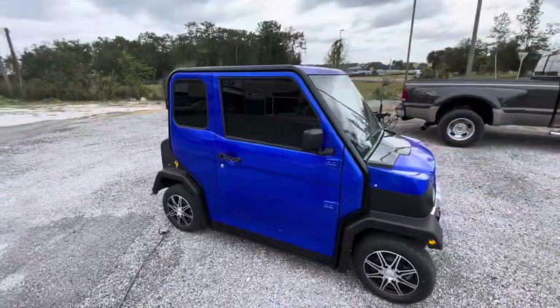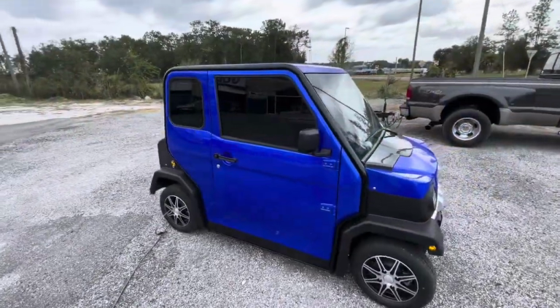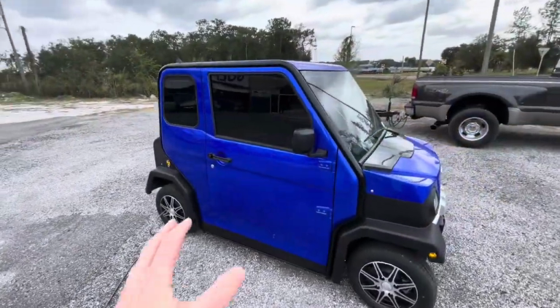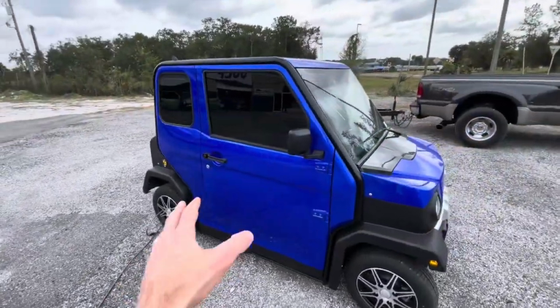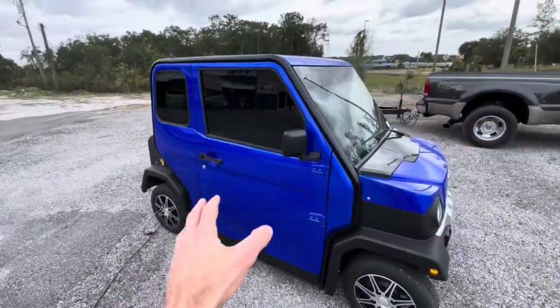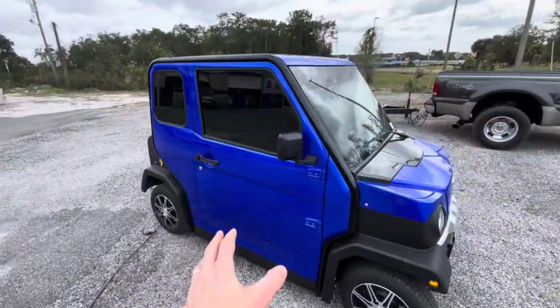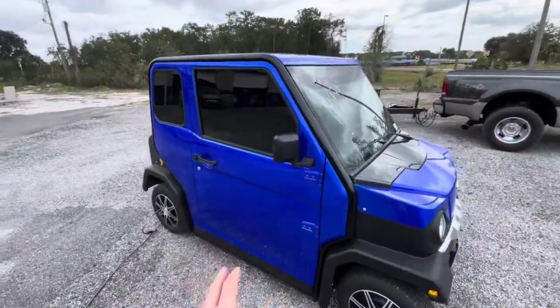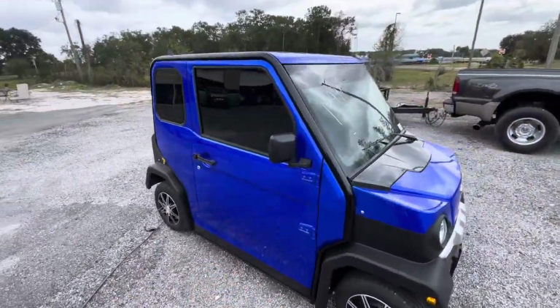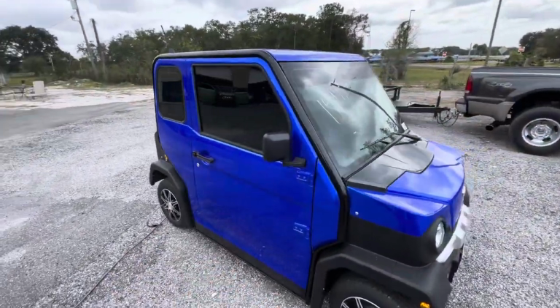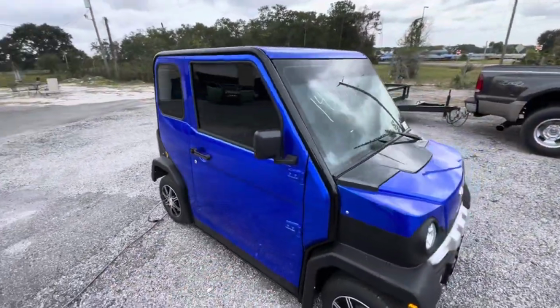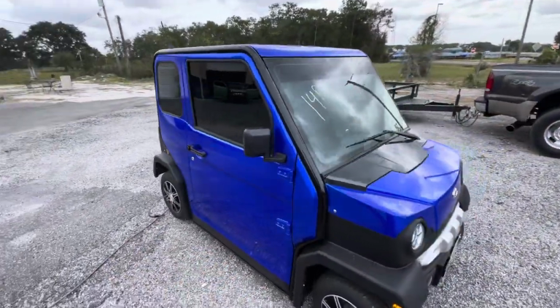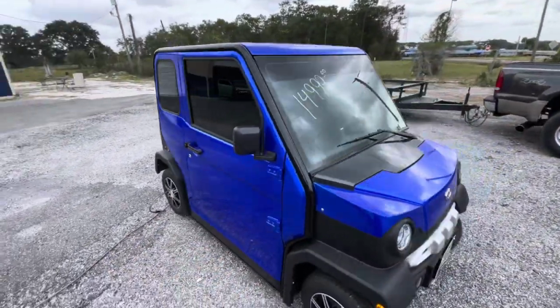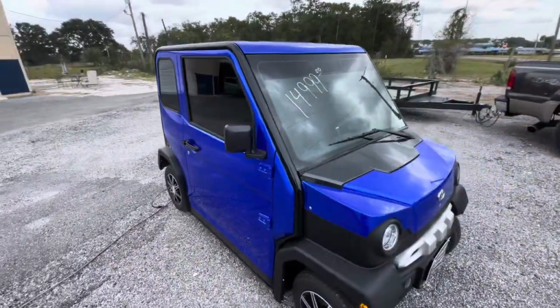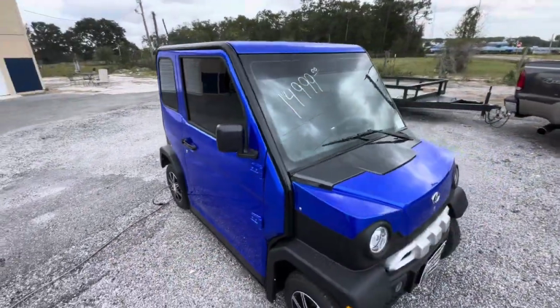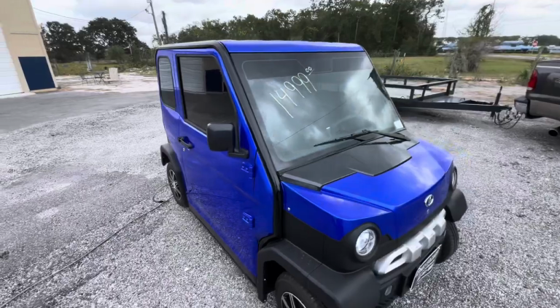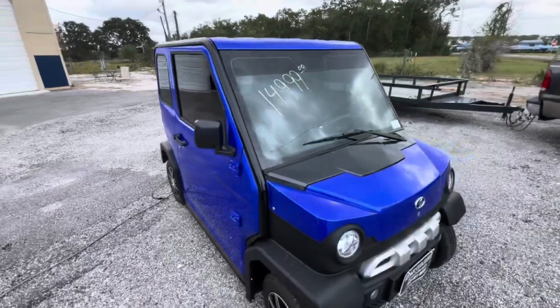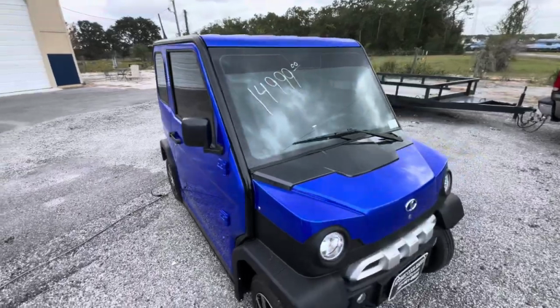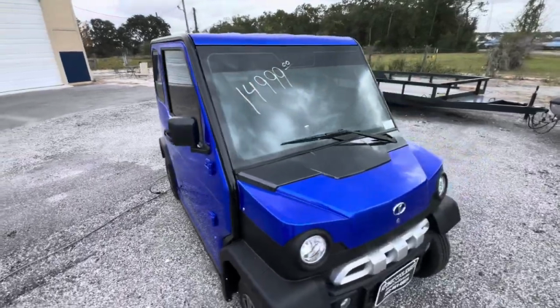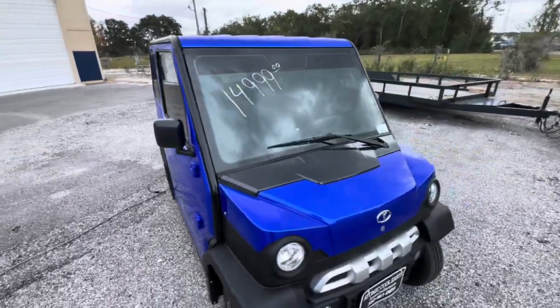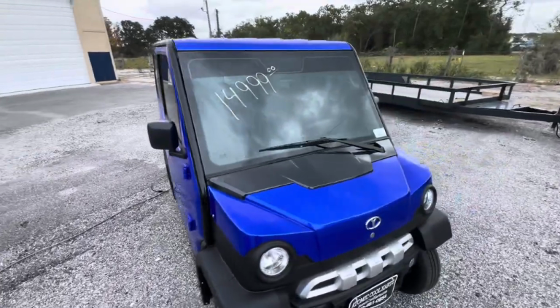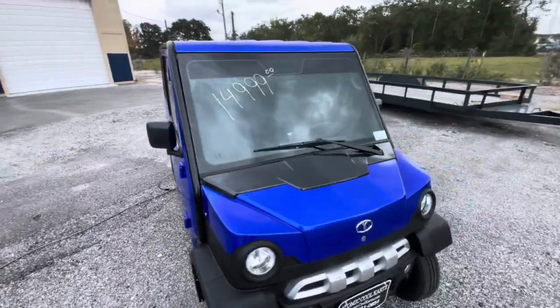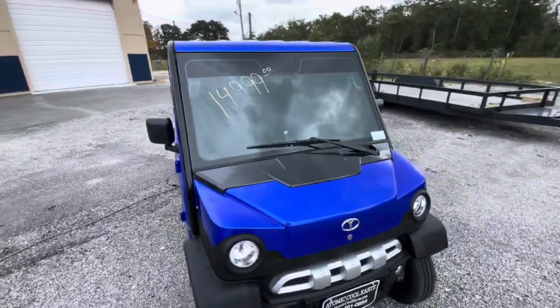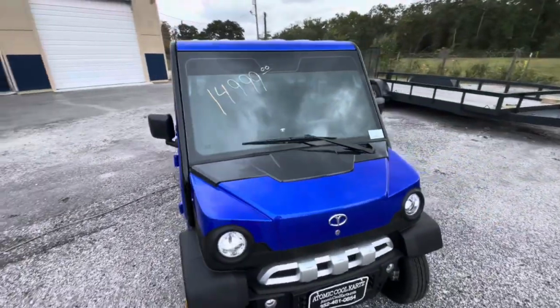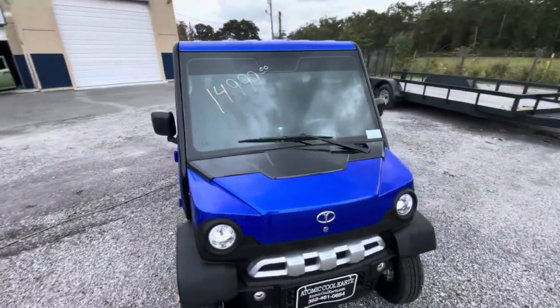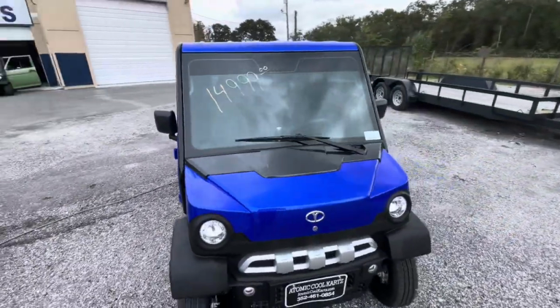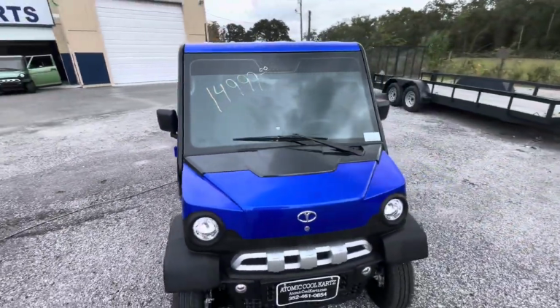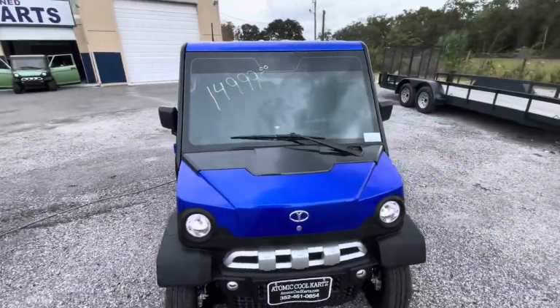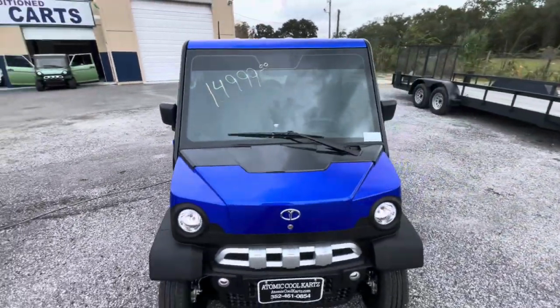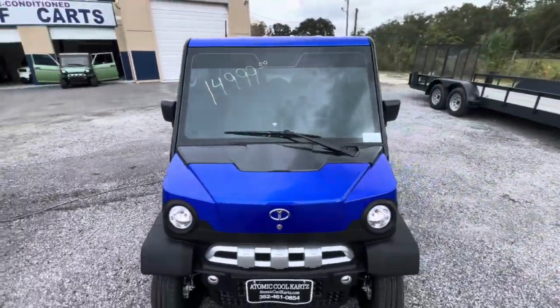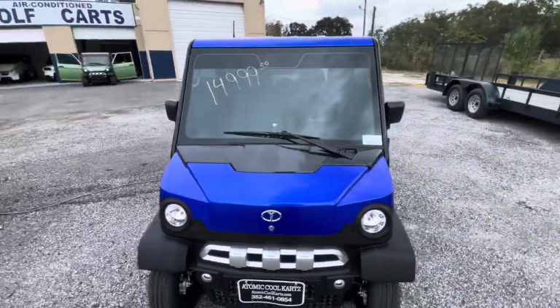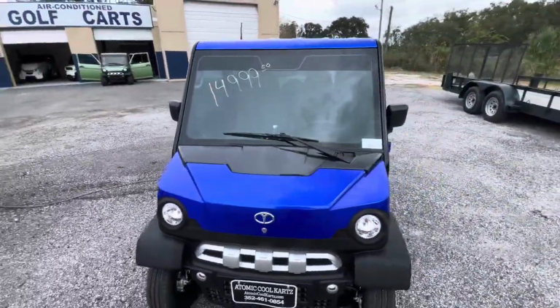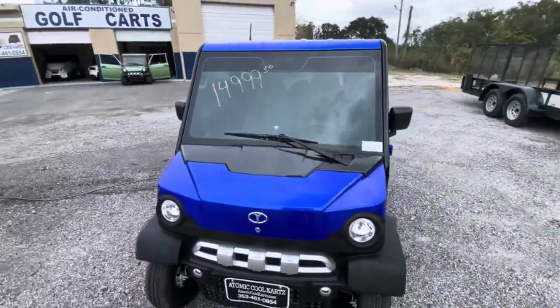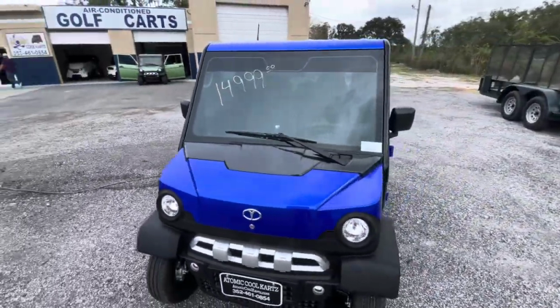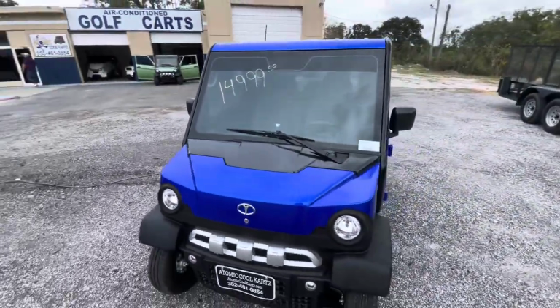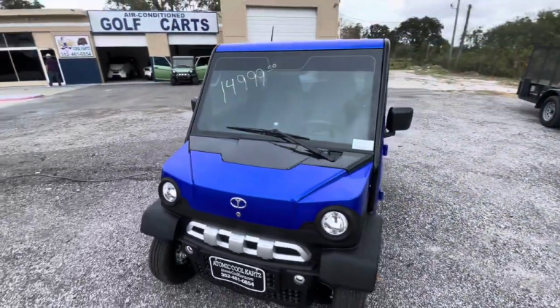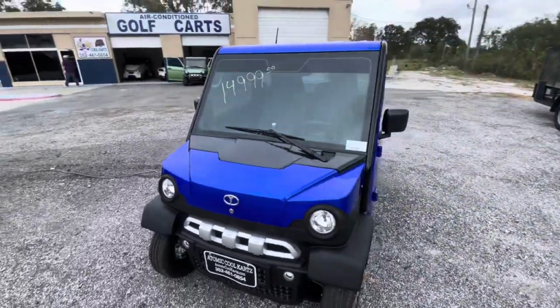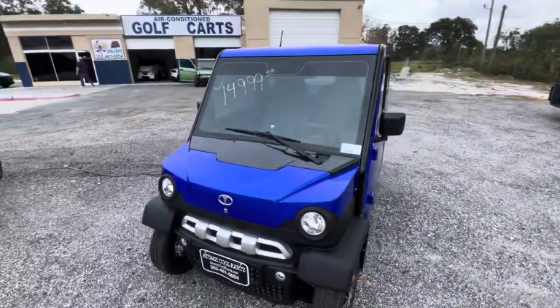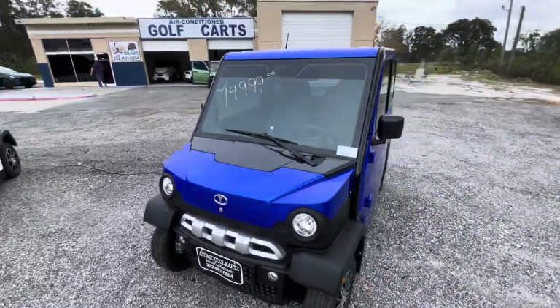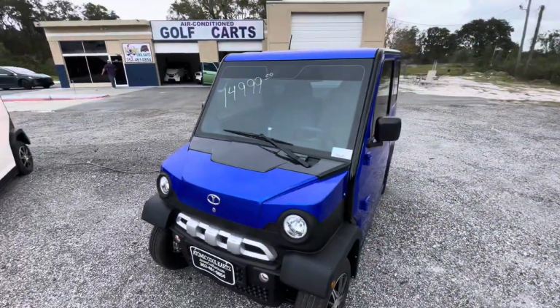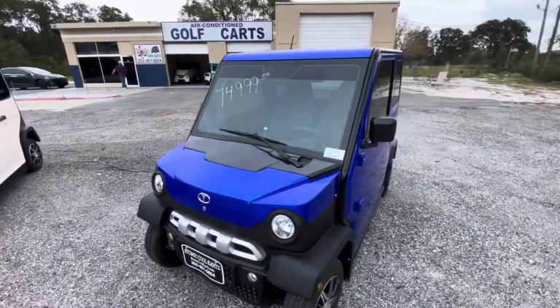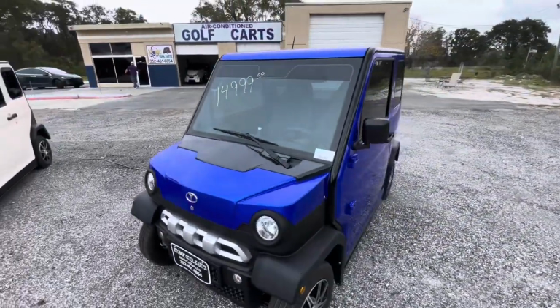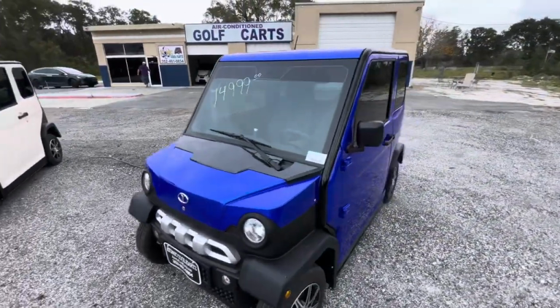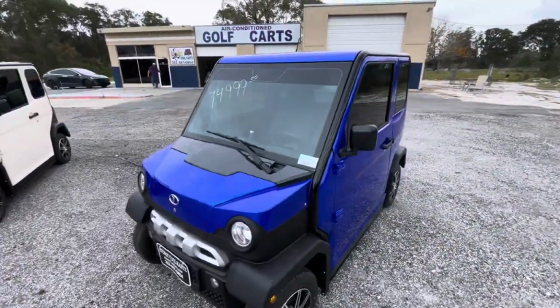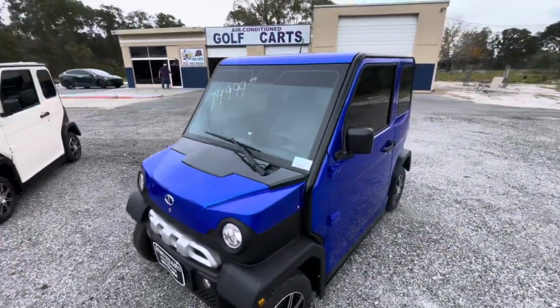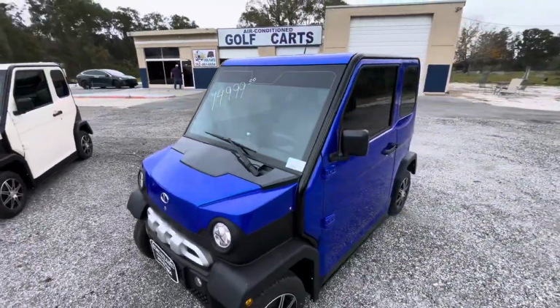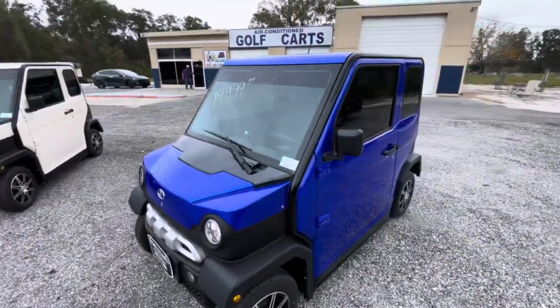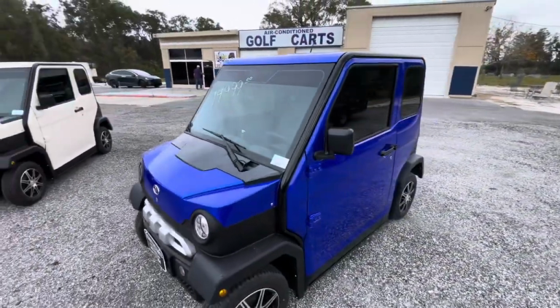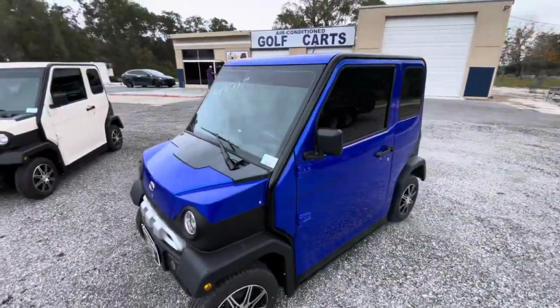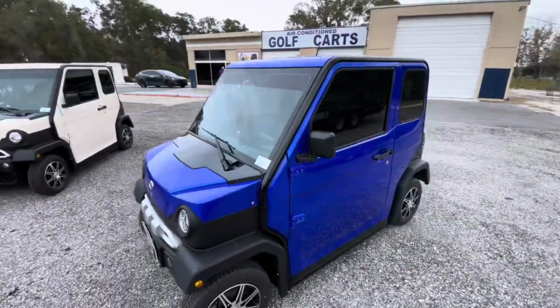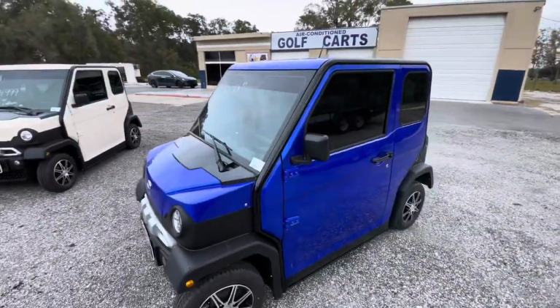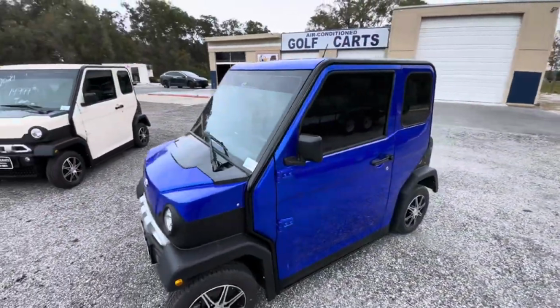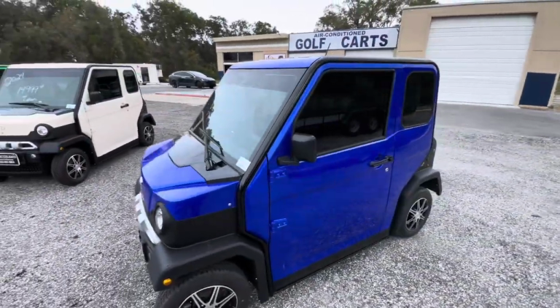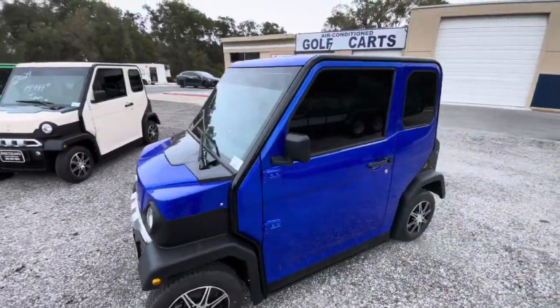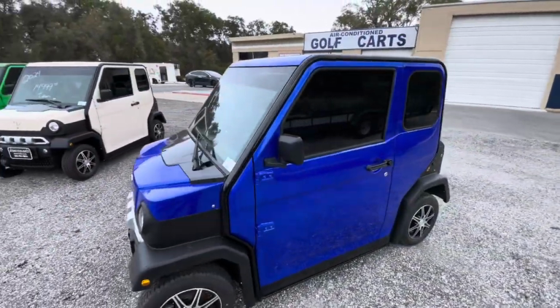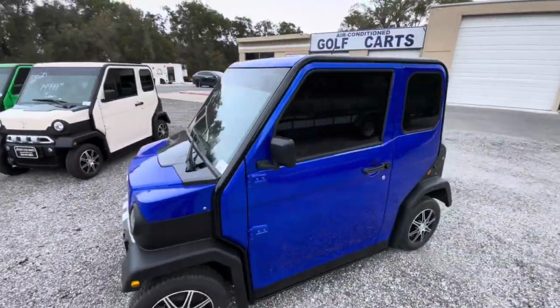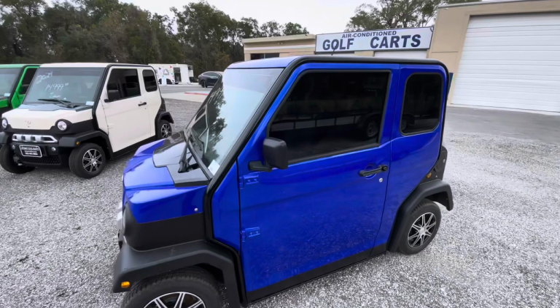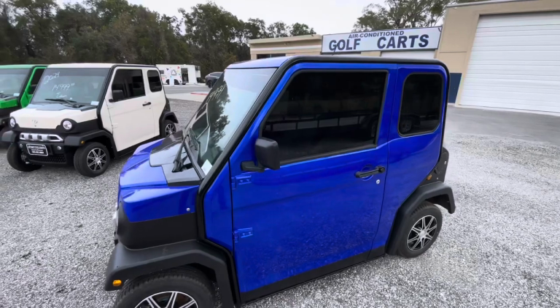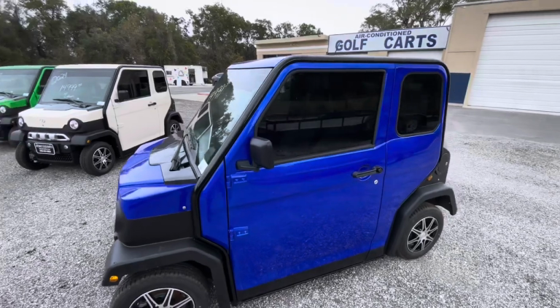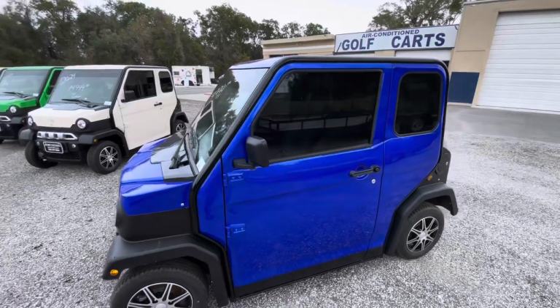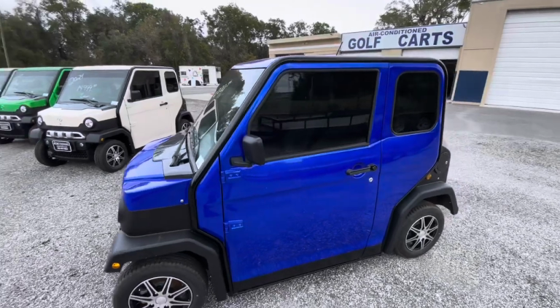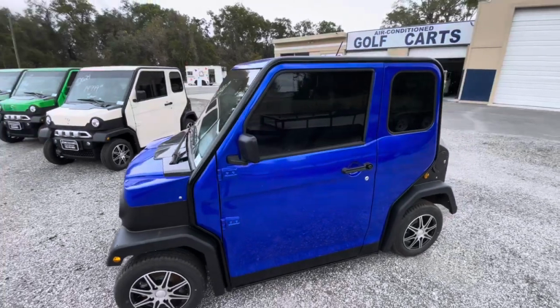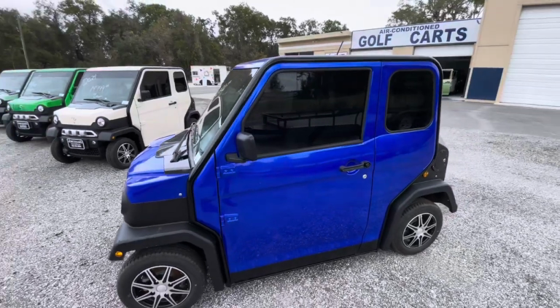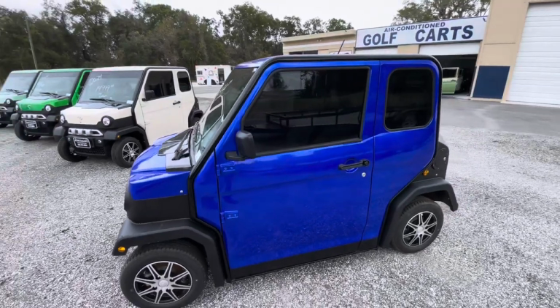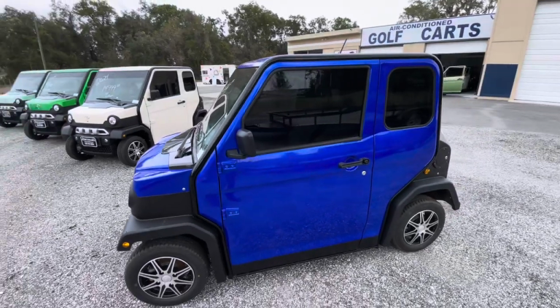This blue was not shown in my last video, which I did at the main location. This is also a color you can get, and it's very eye-catching.